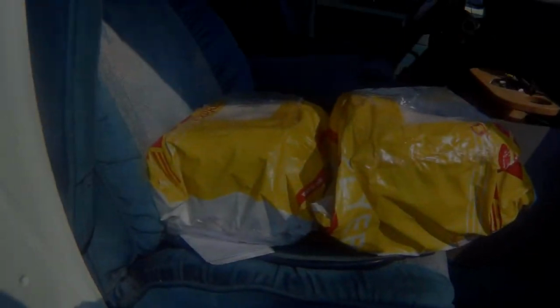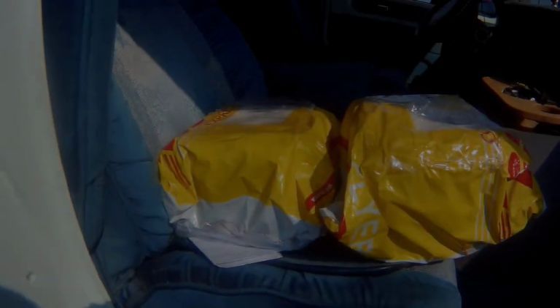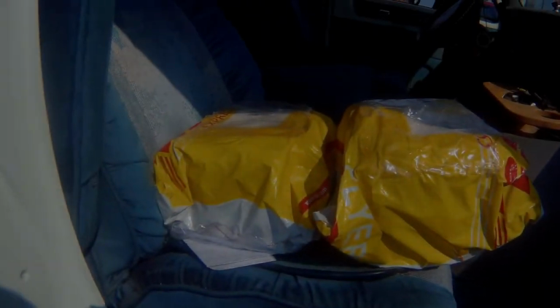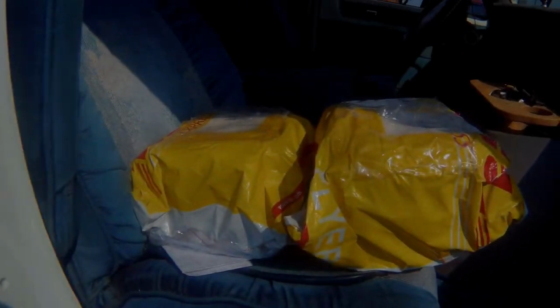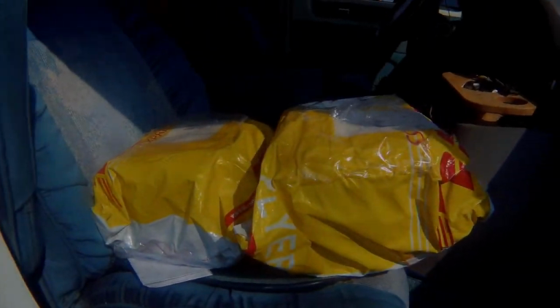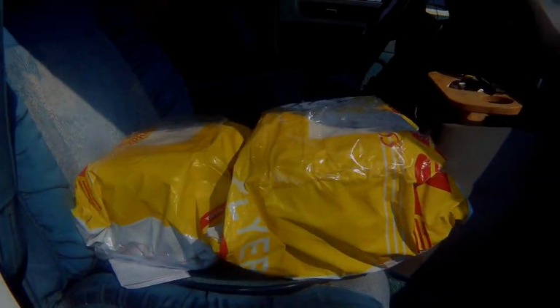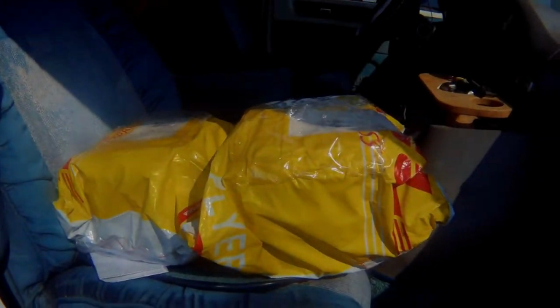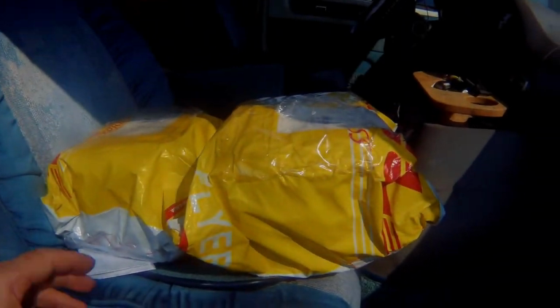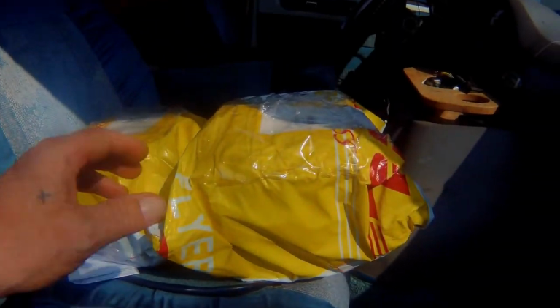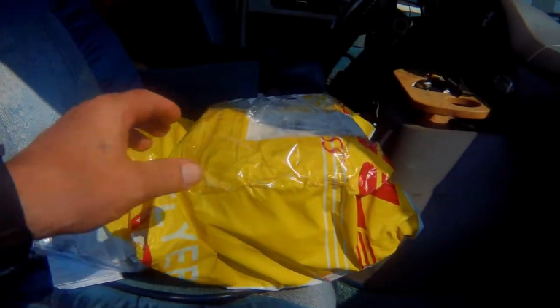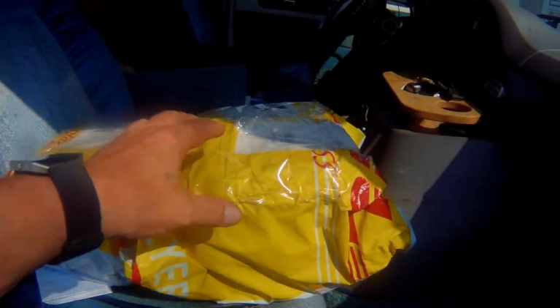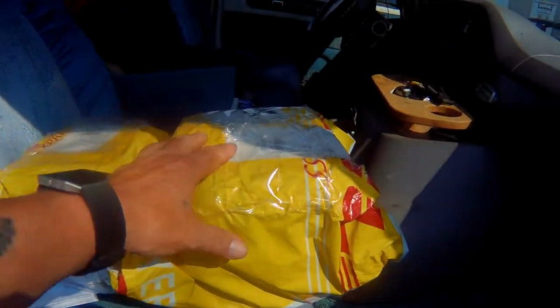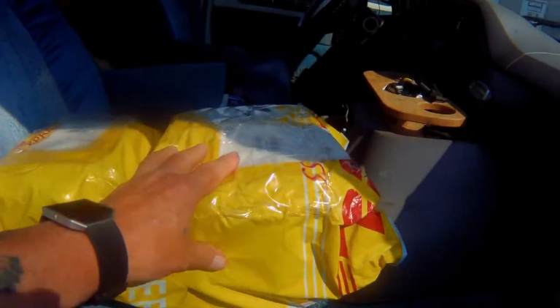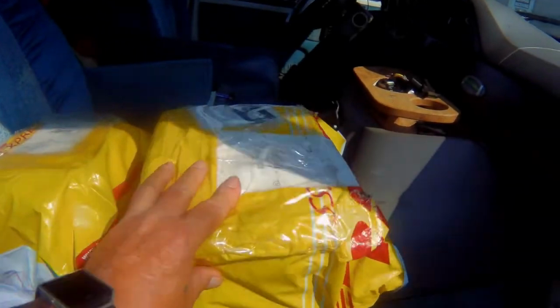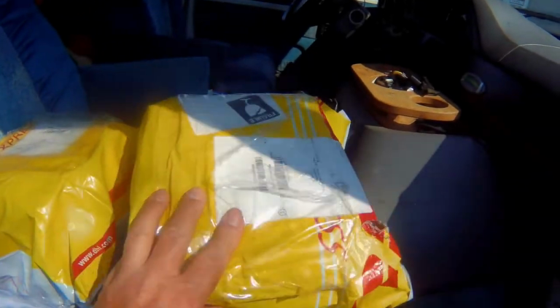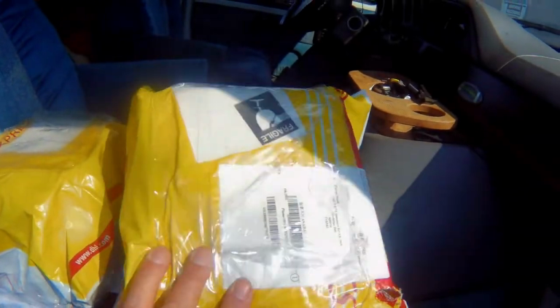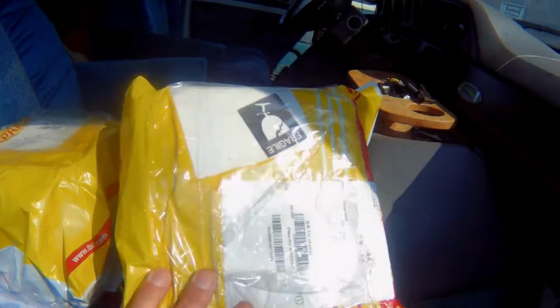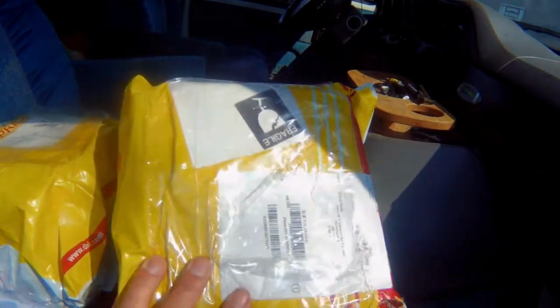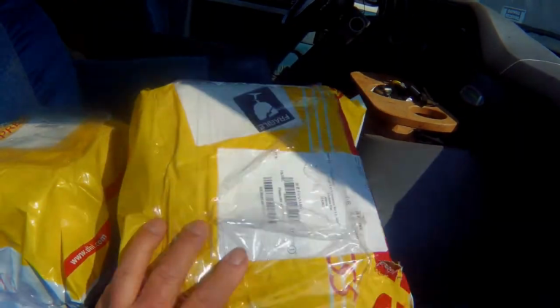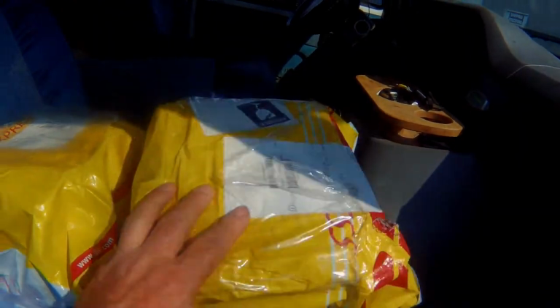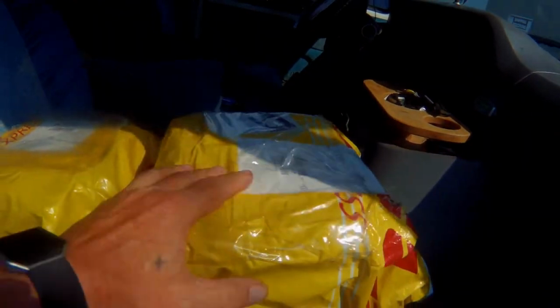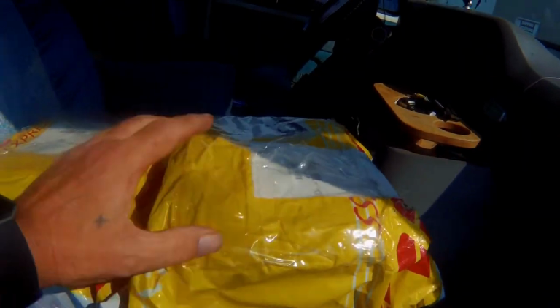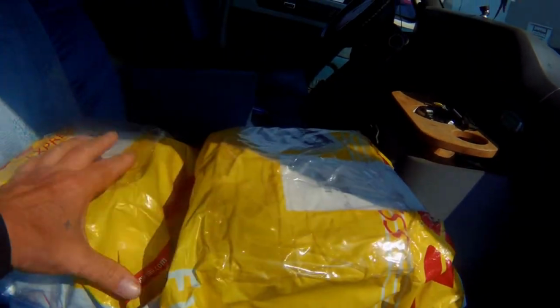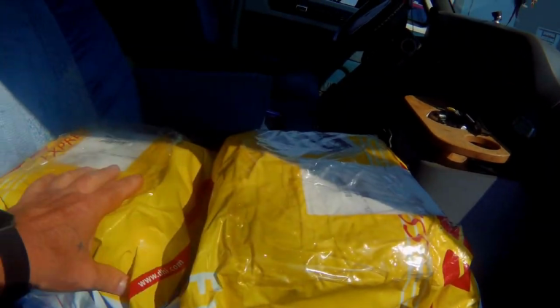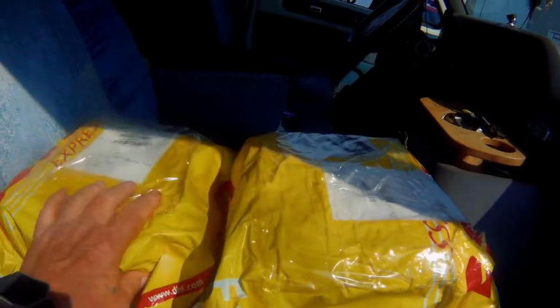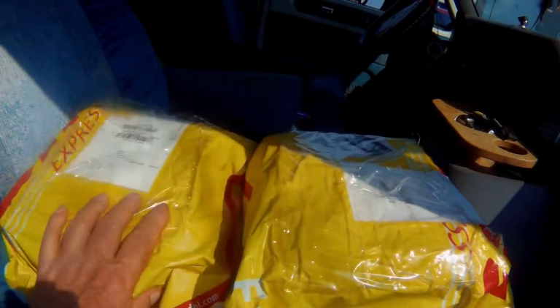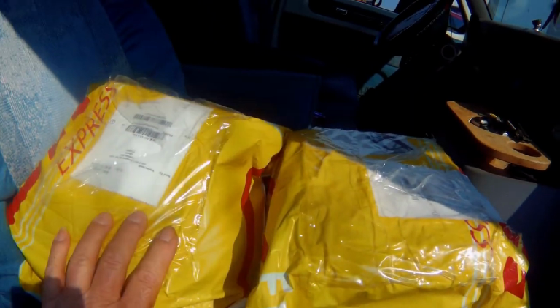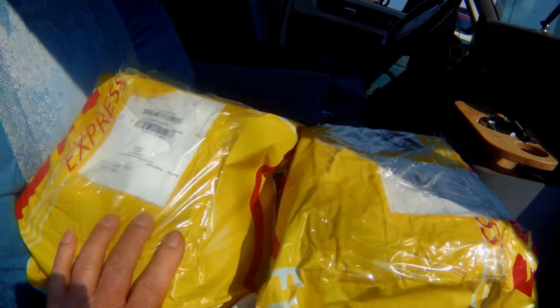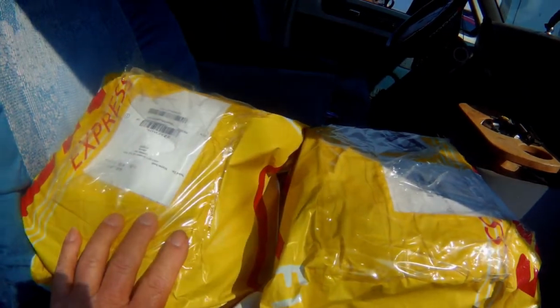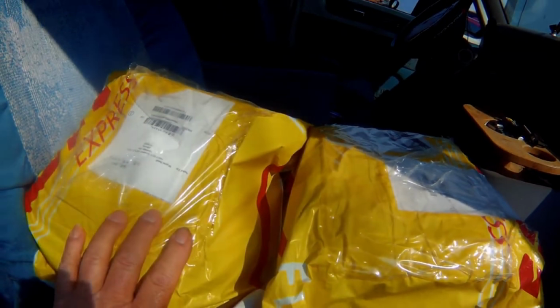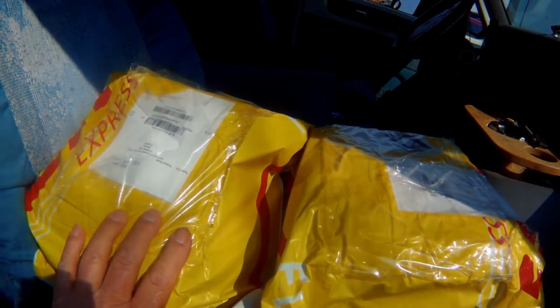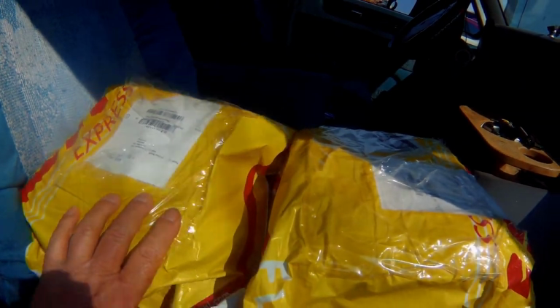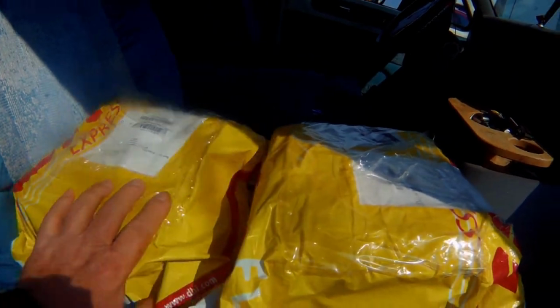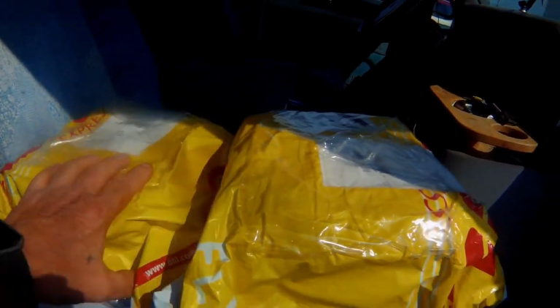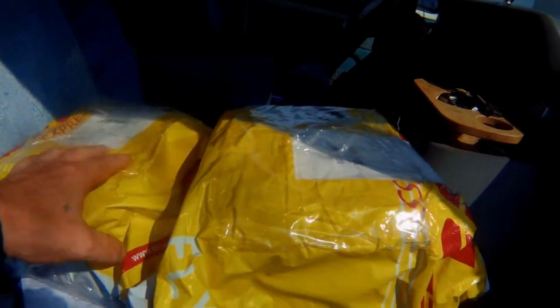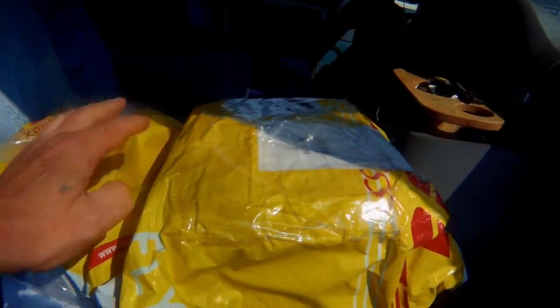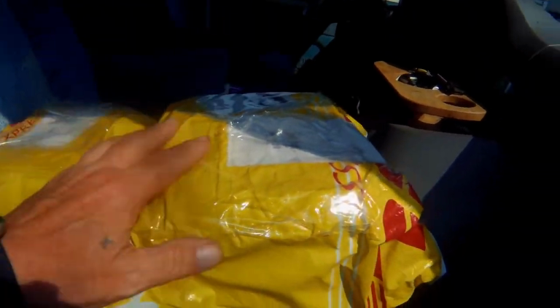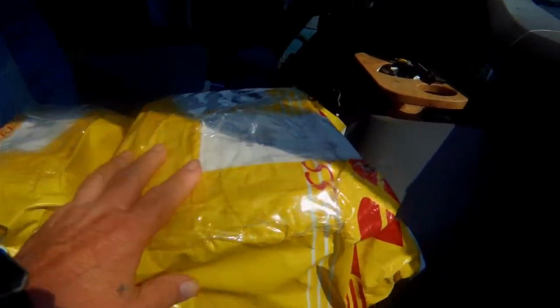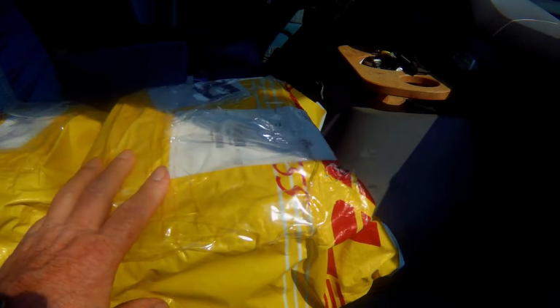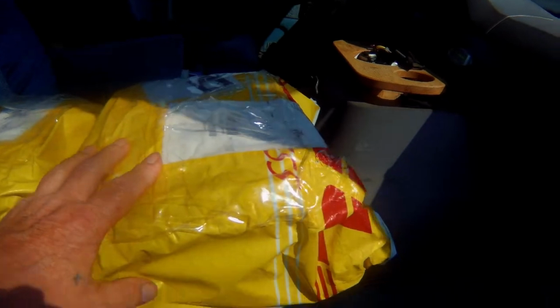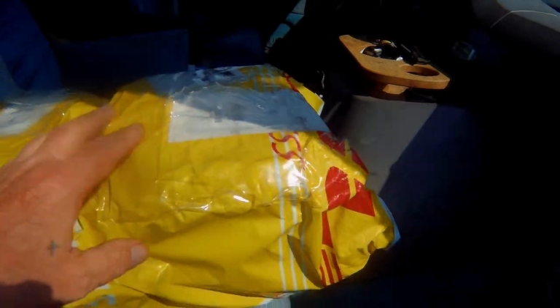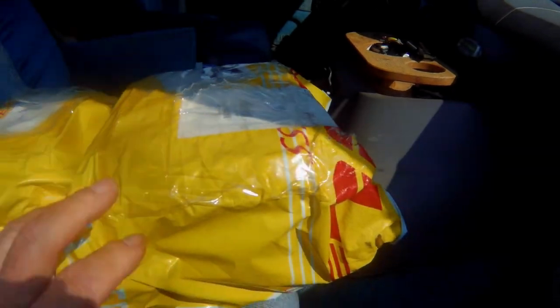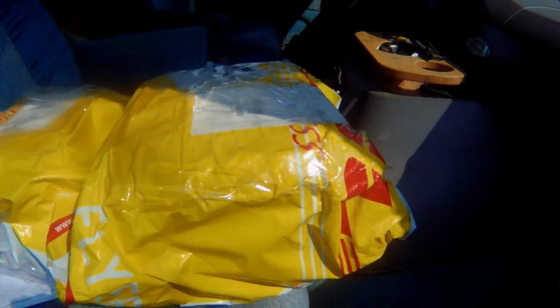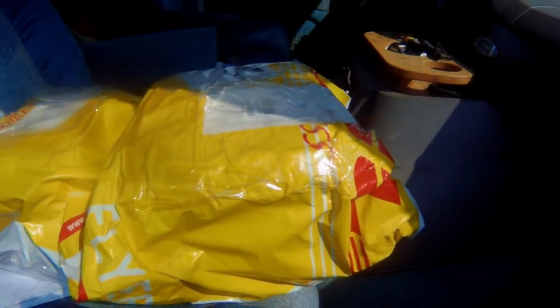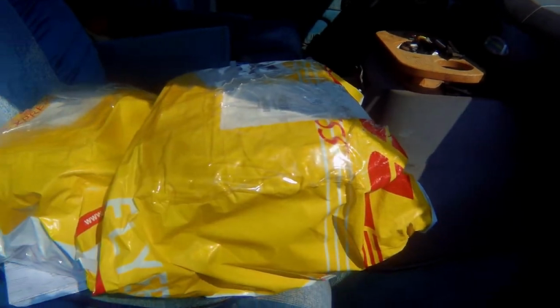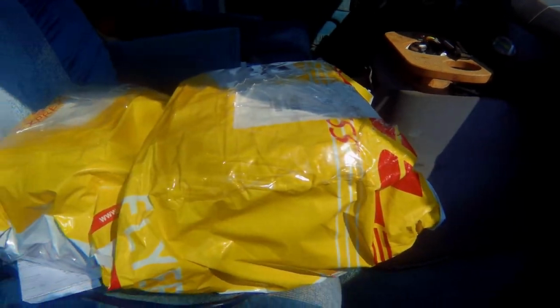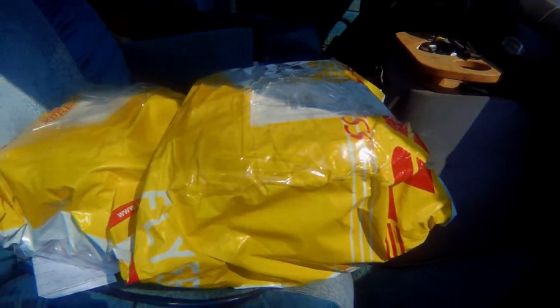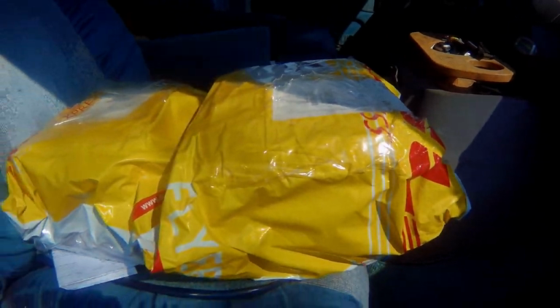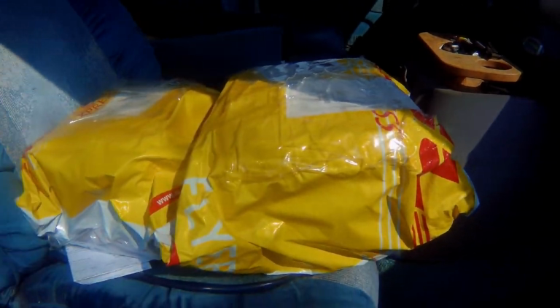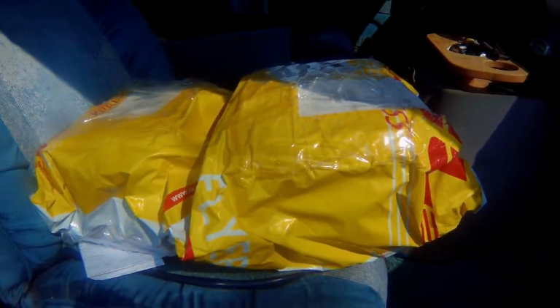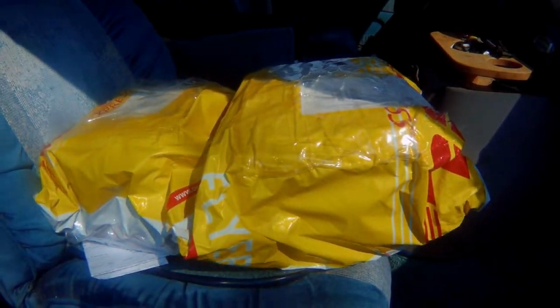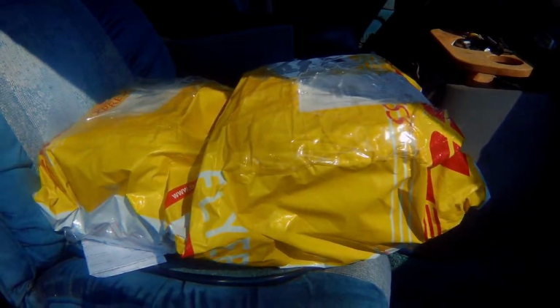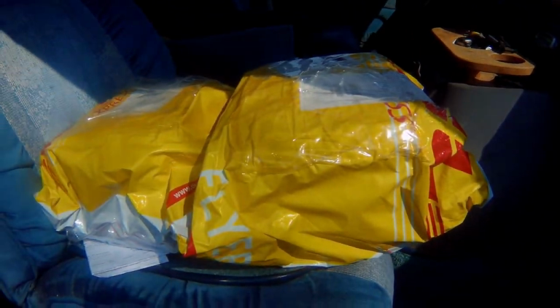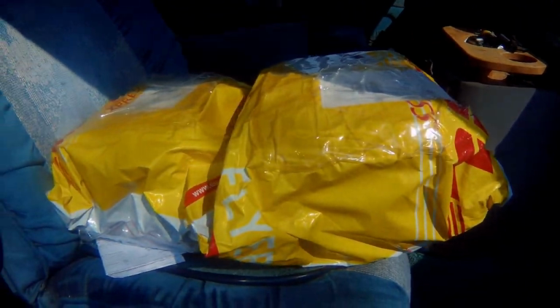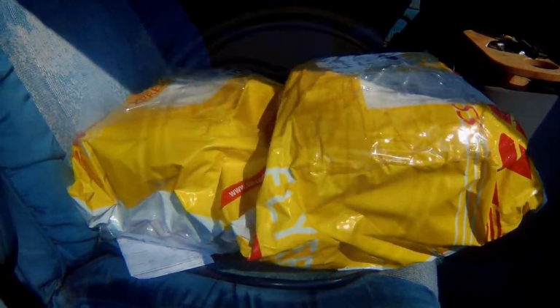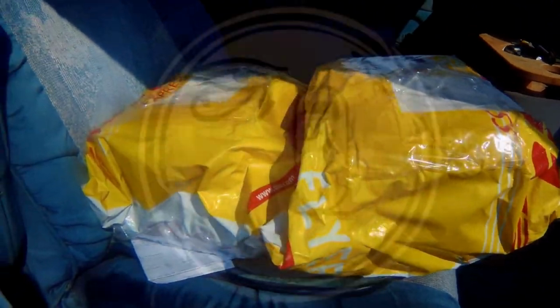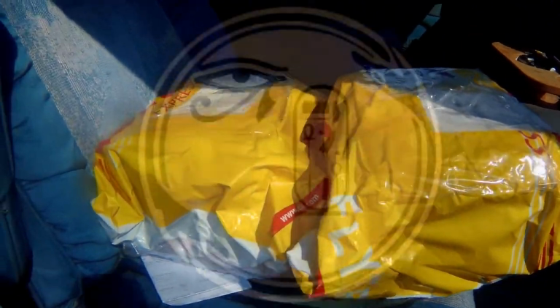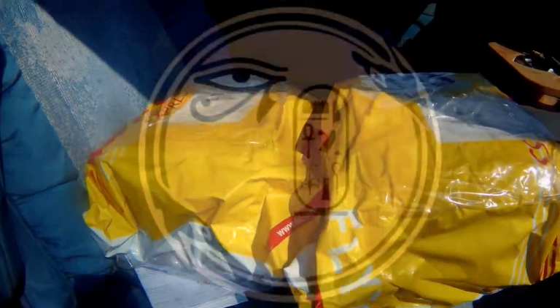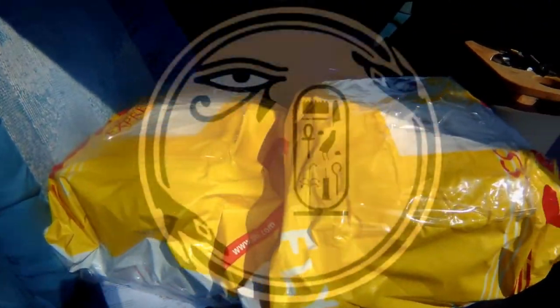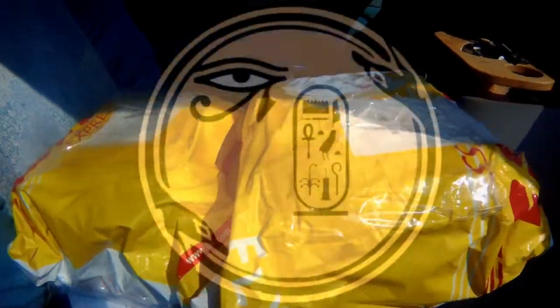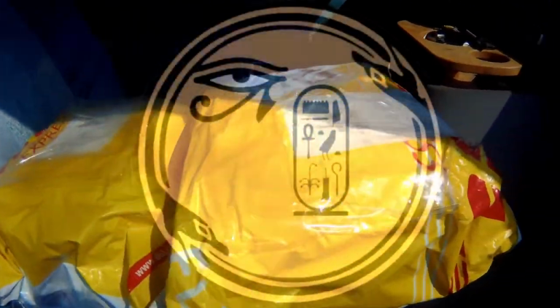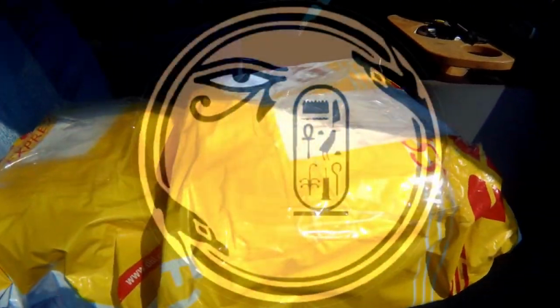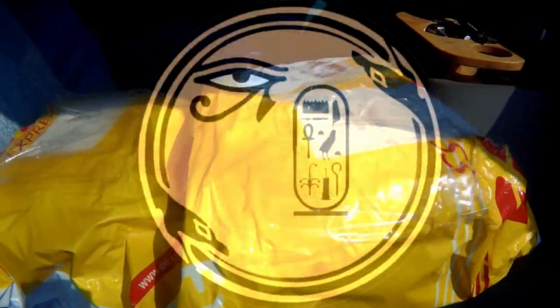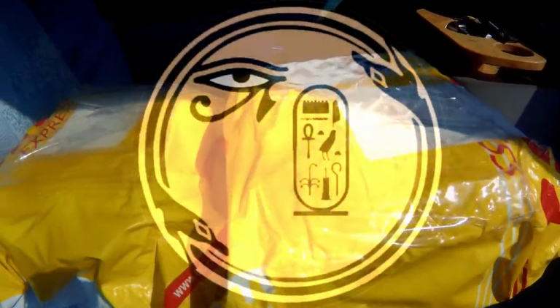So here they are guys. Two boxes. We're going to go in and do an unboxing of these things and see what we got here.